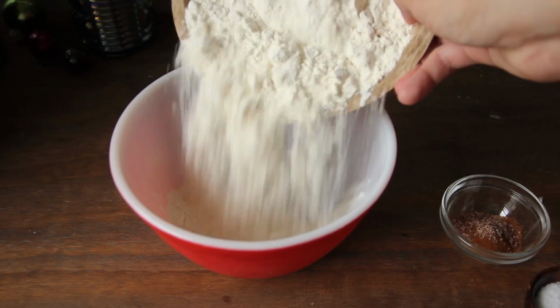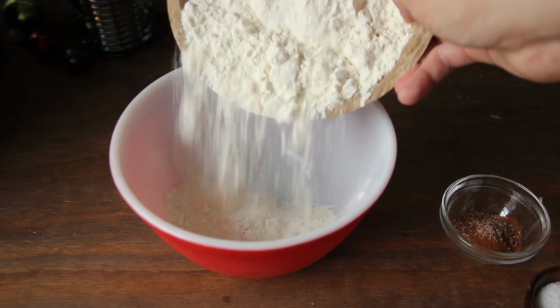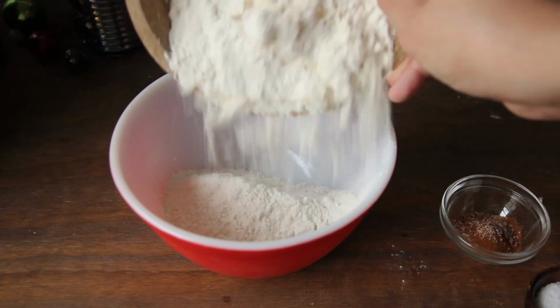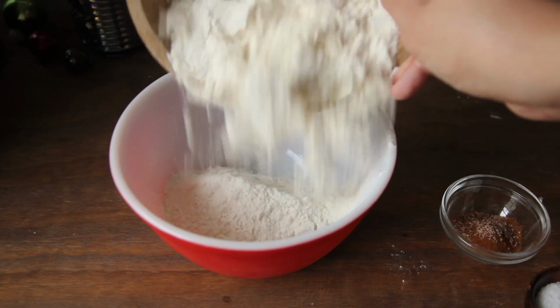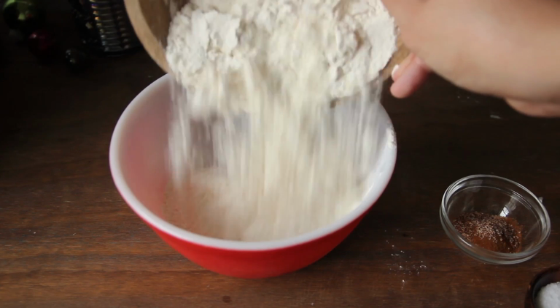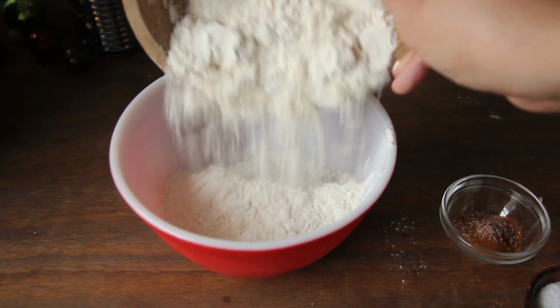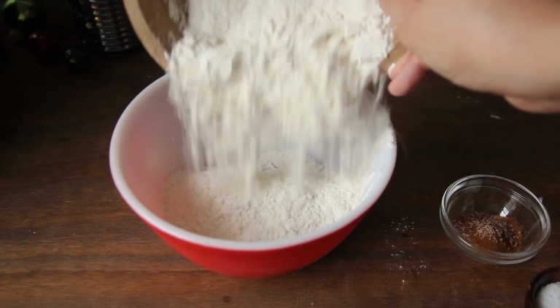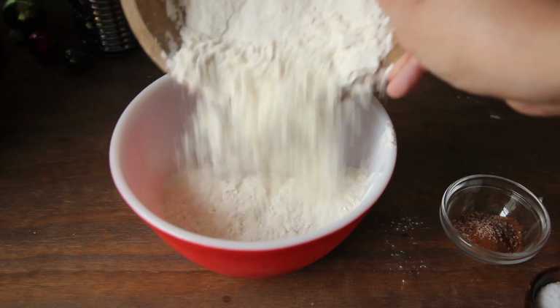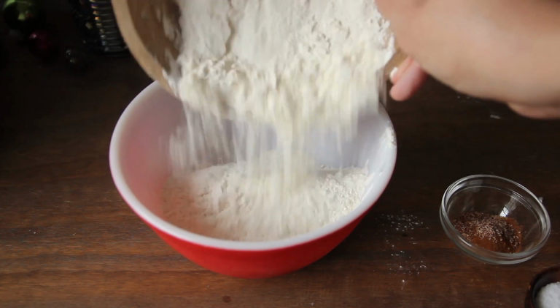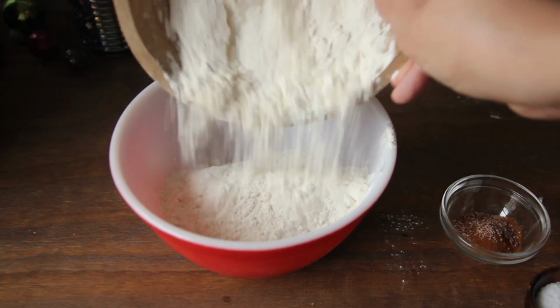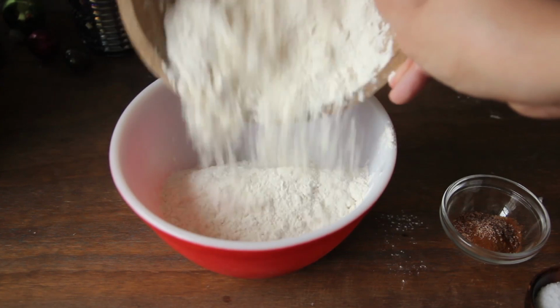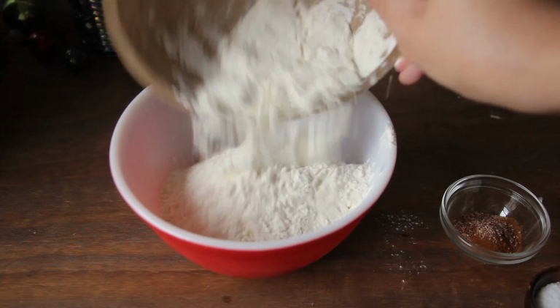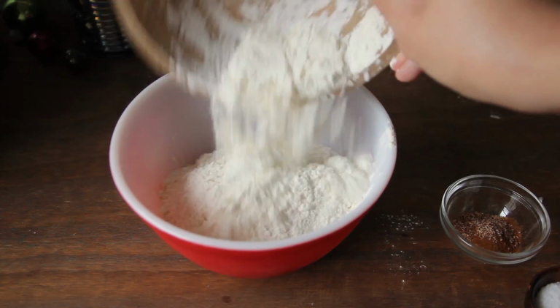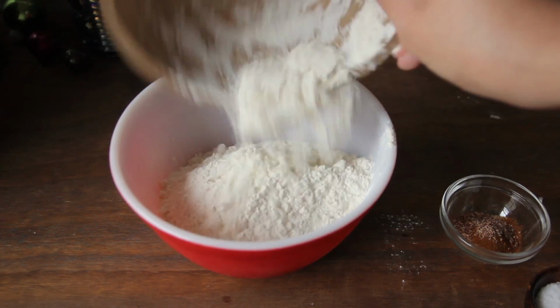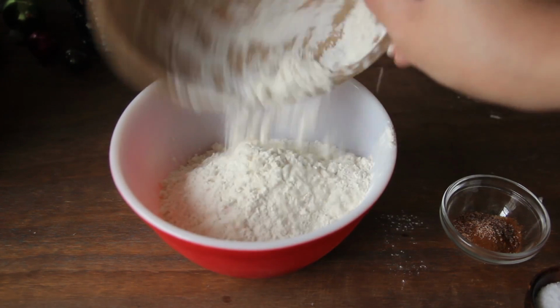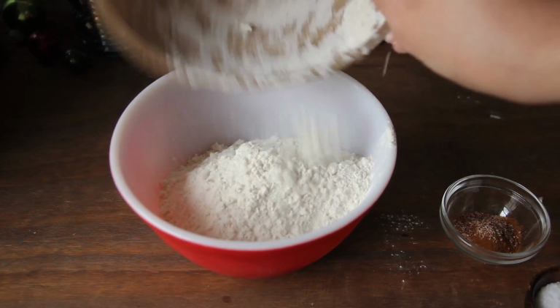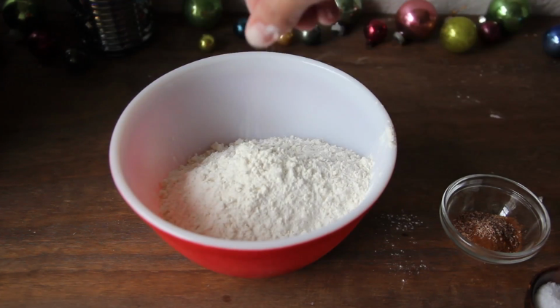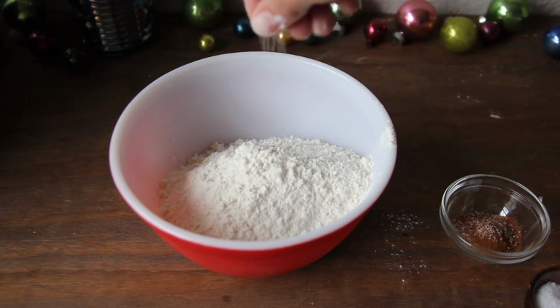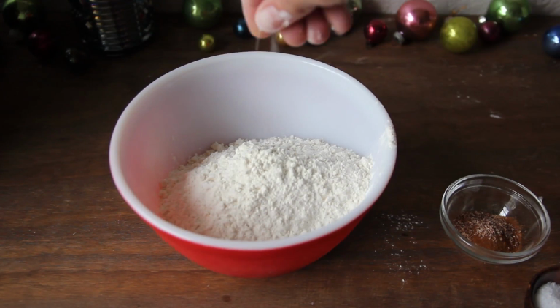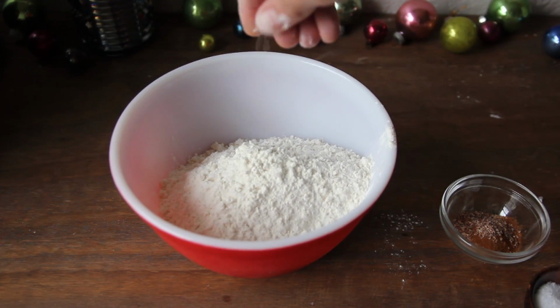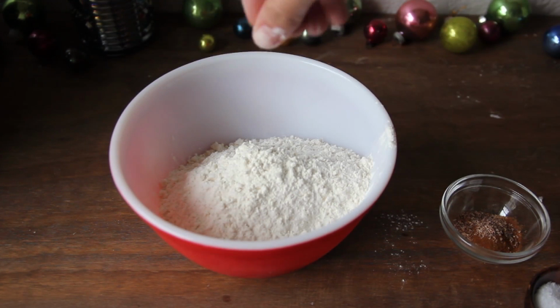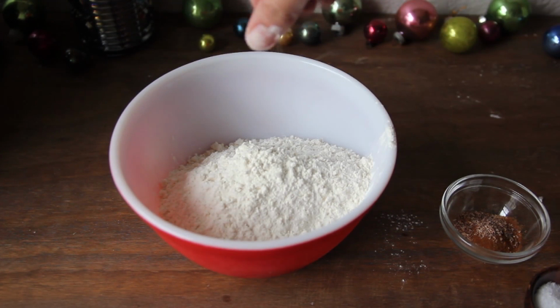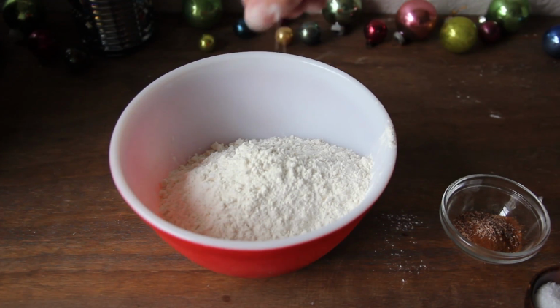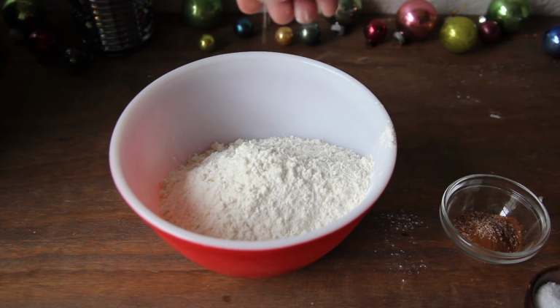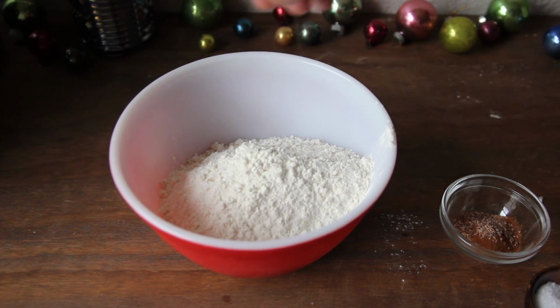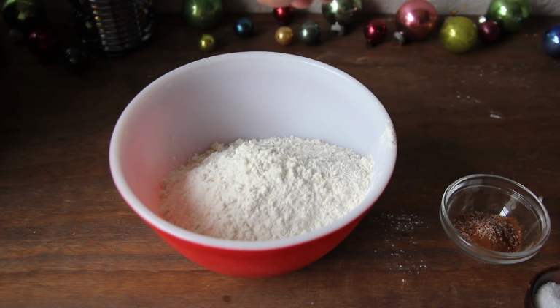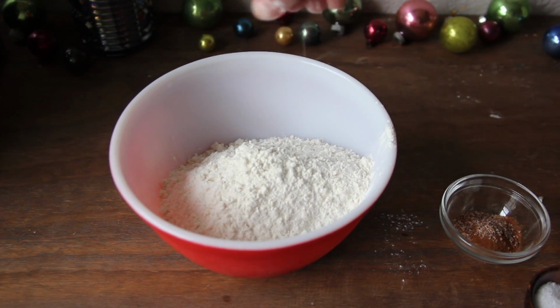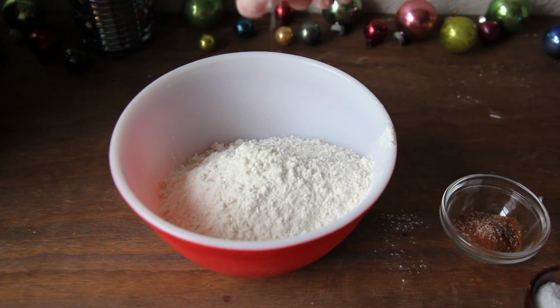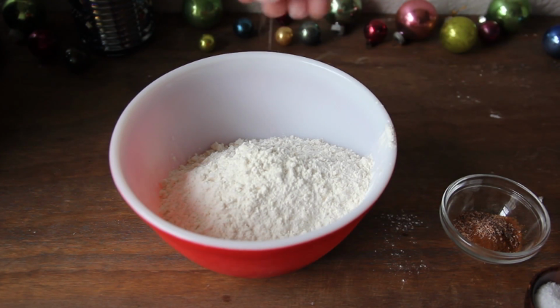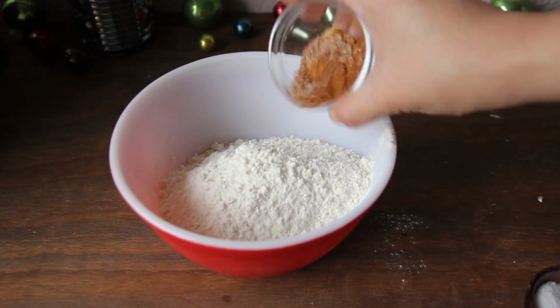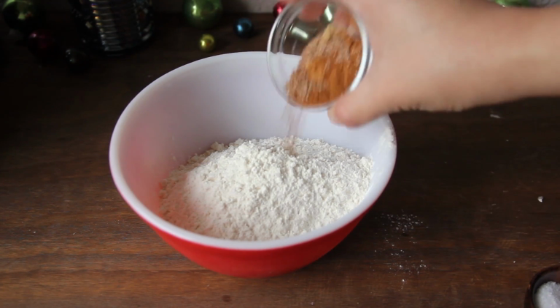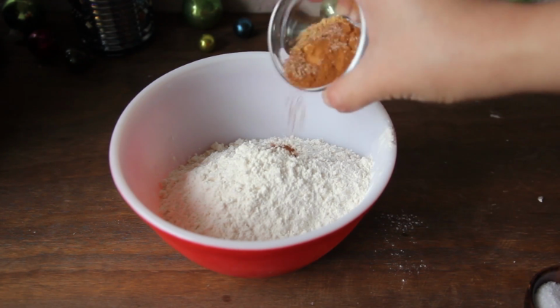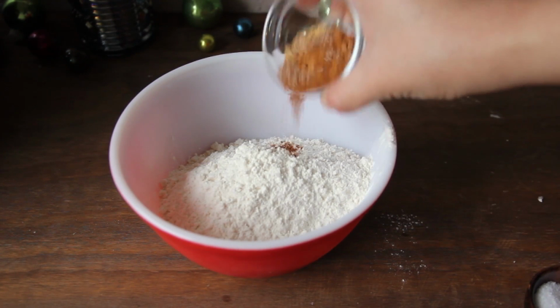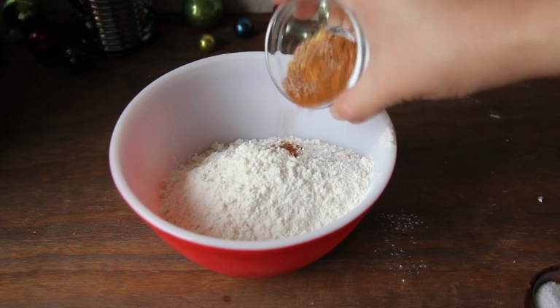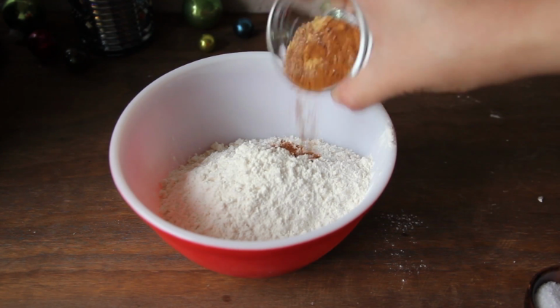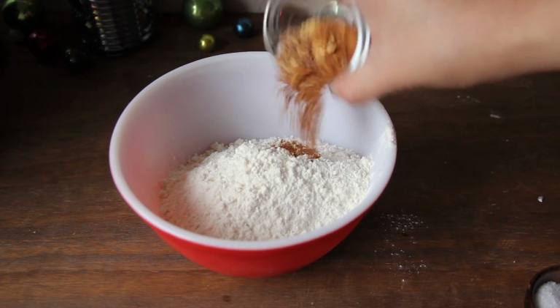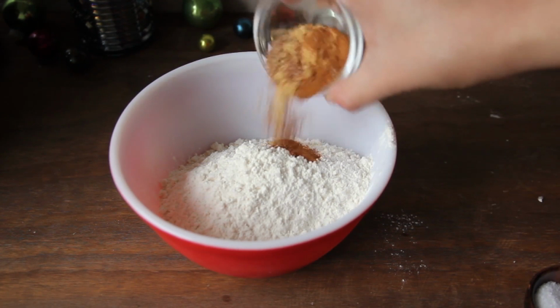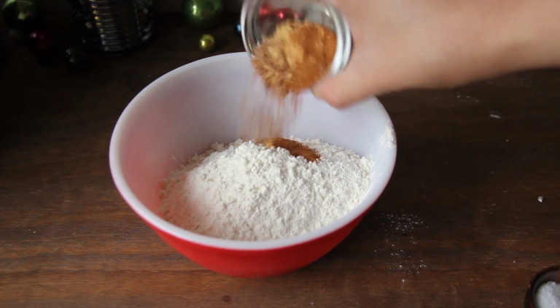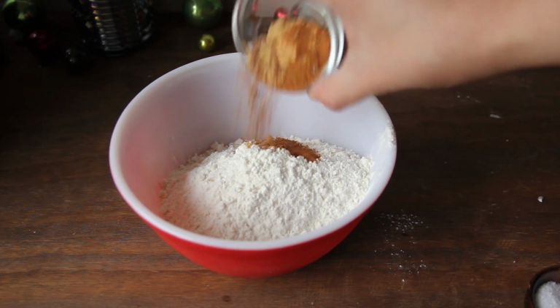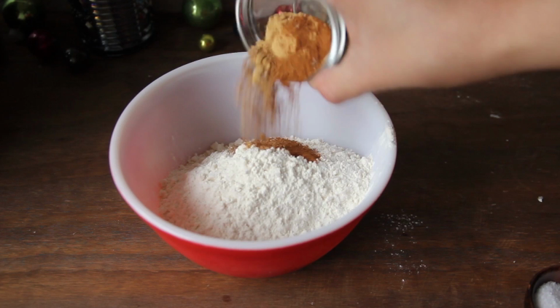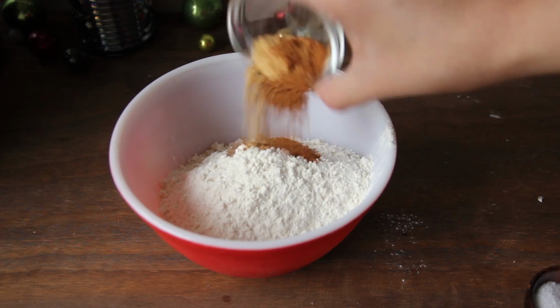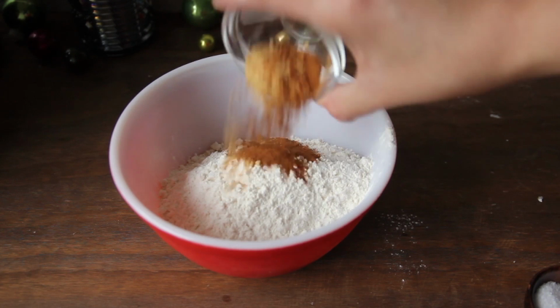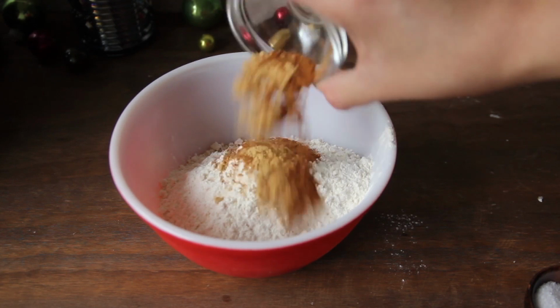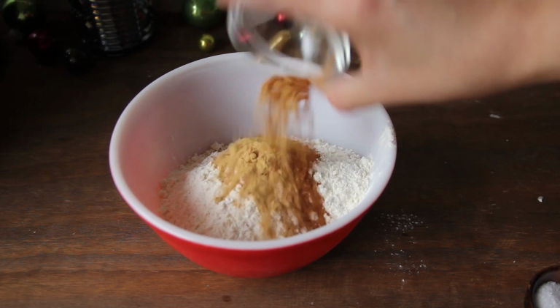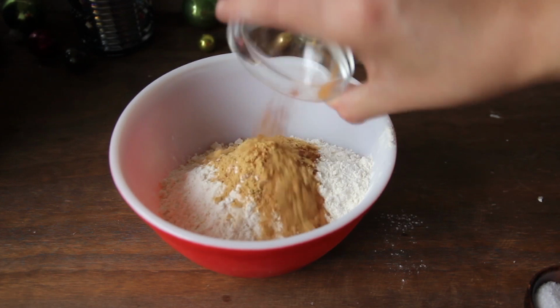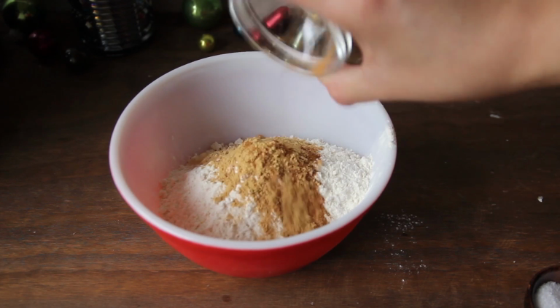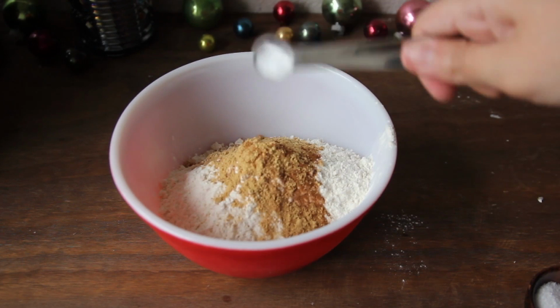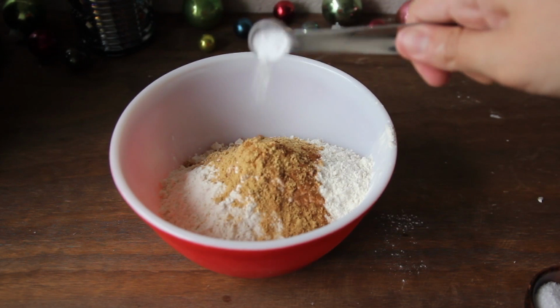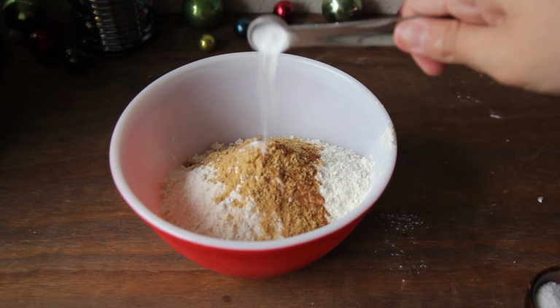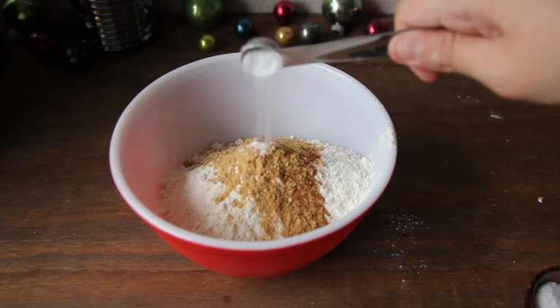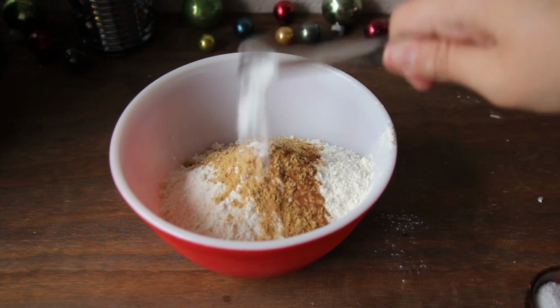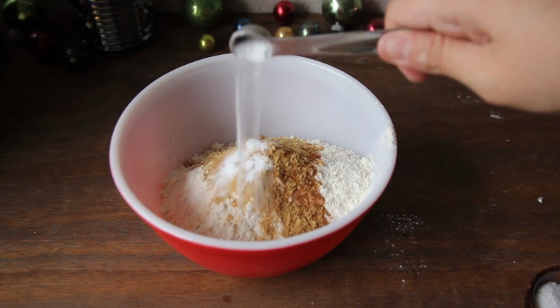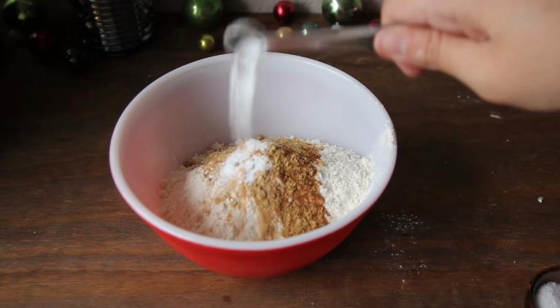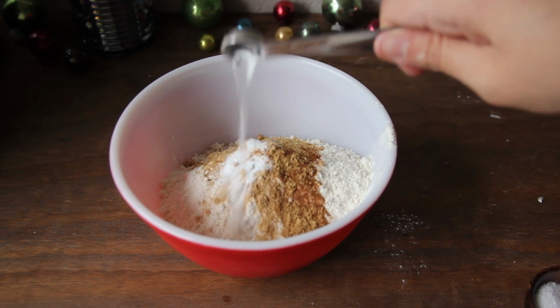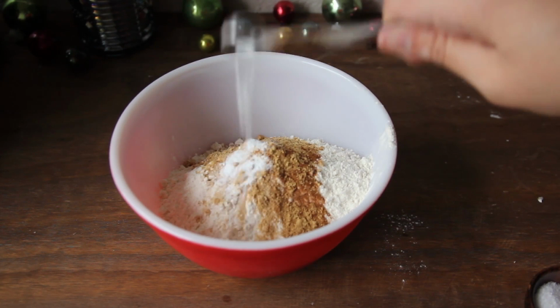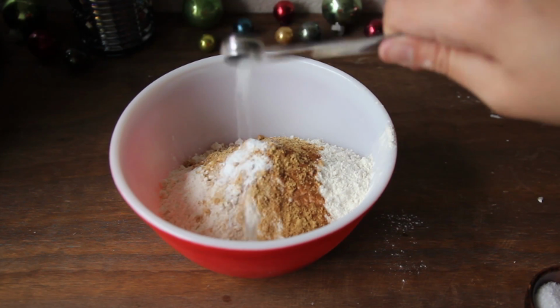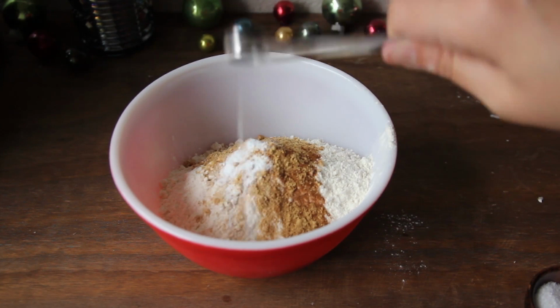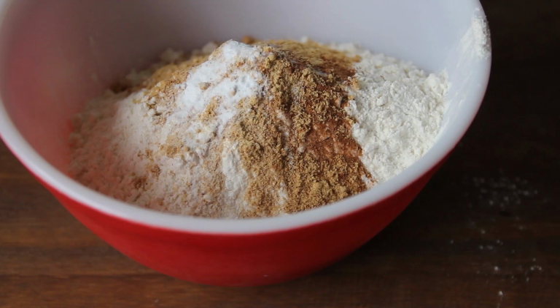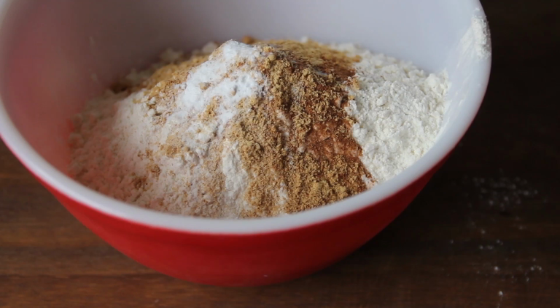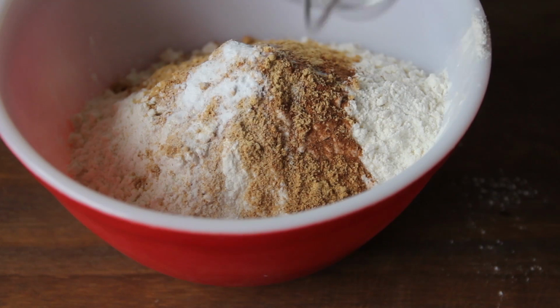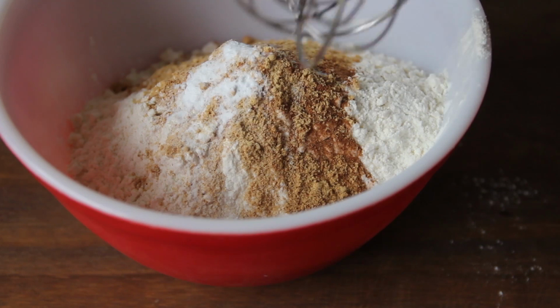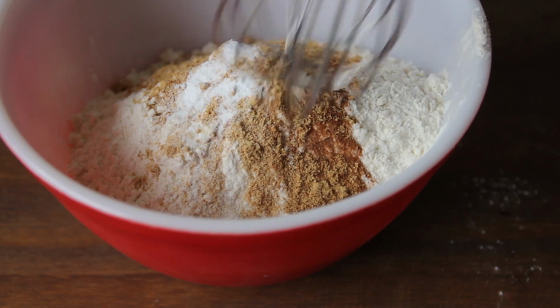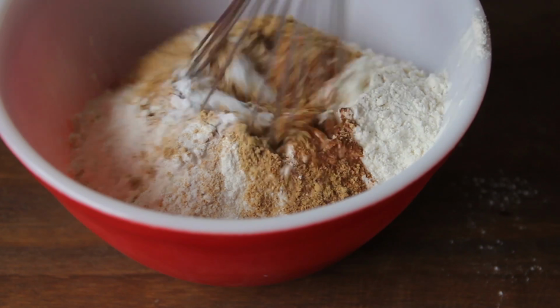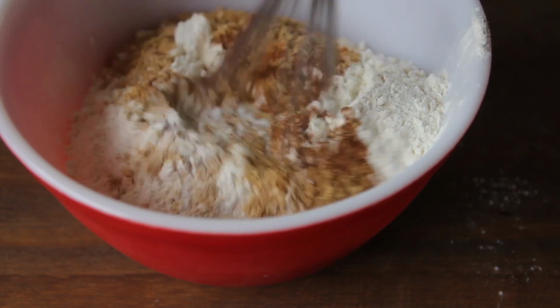Next, in a small mixing bowl add all-purpose flour, salt, all your spices, and baking soda and whisk until well combined.